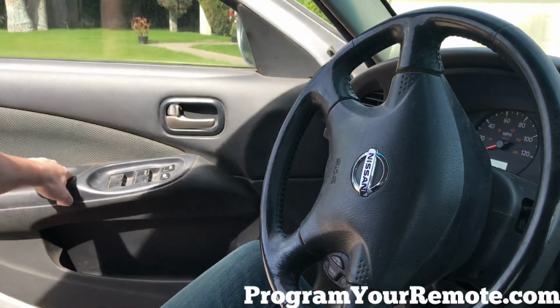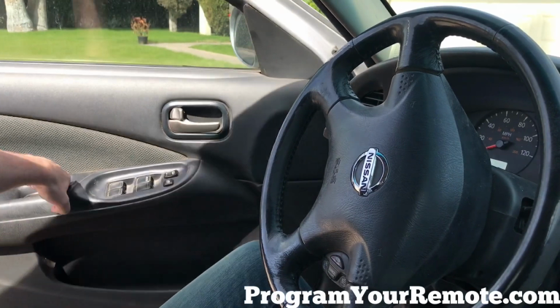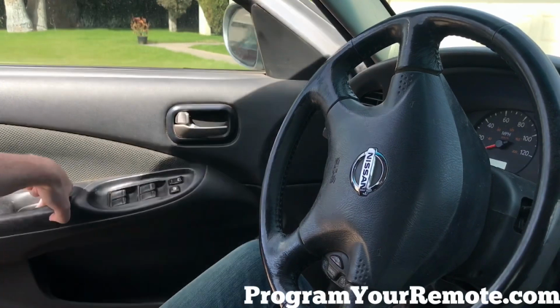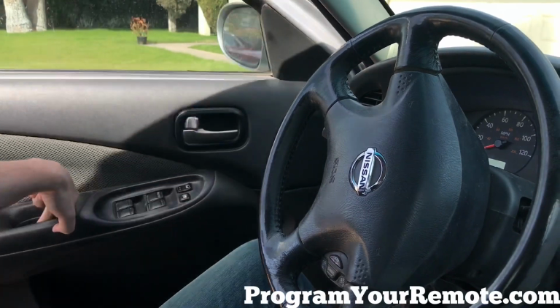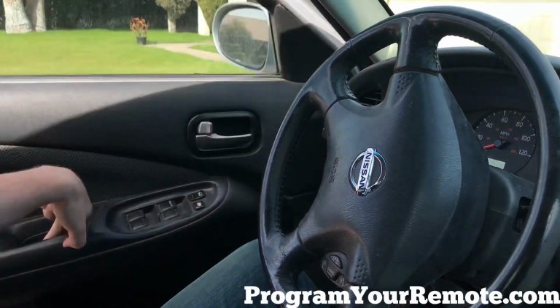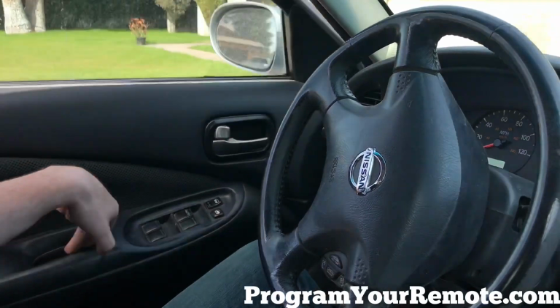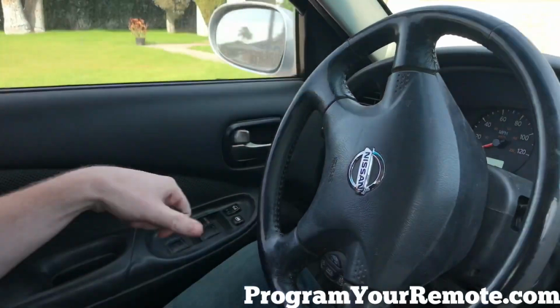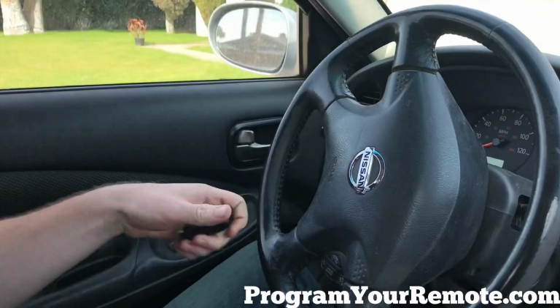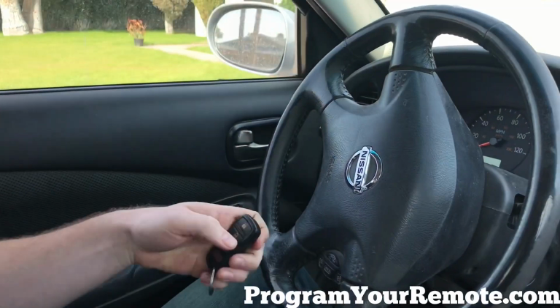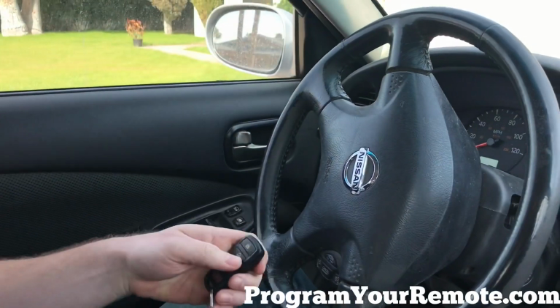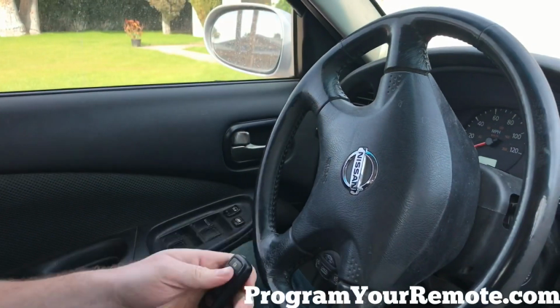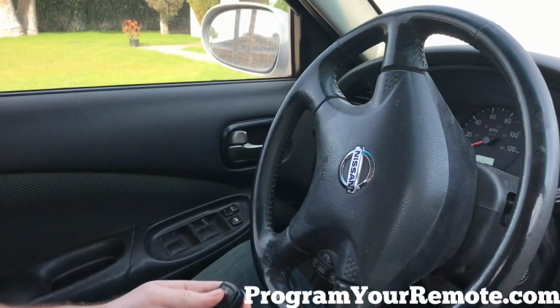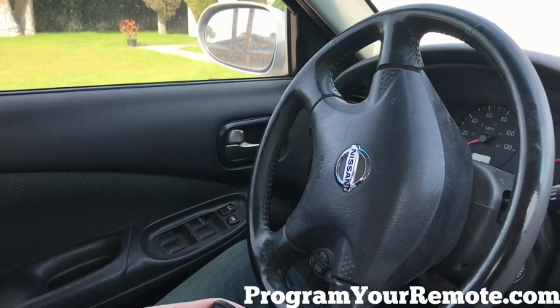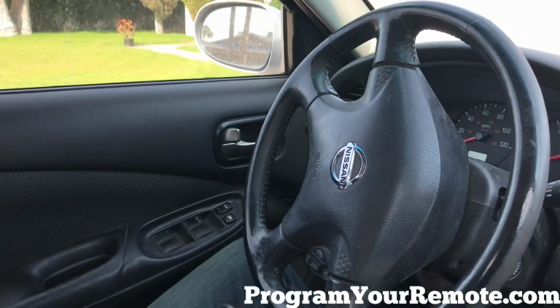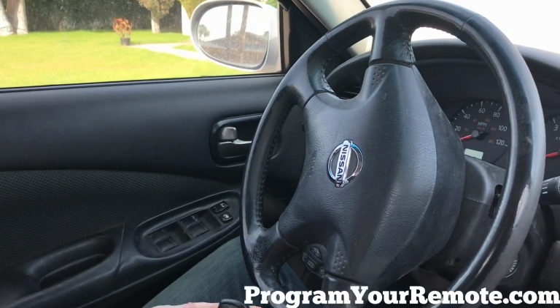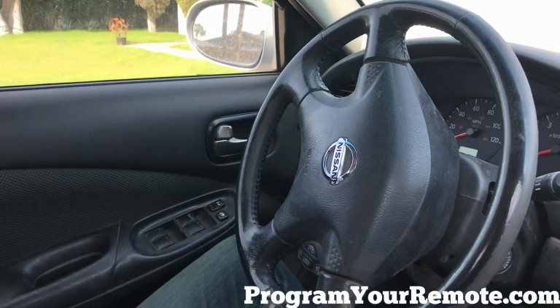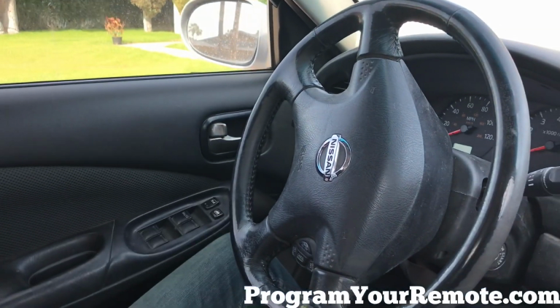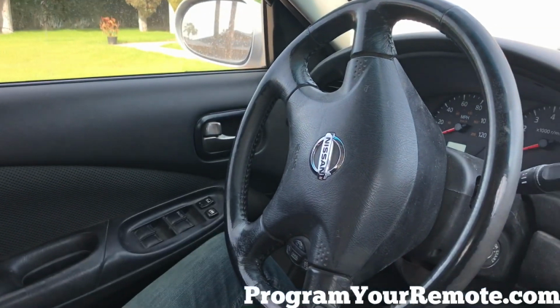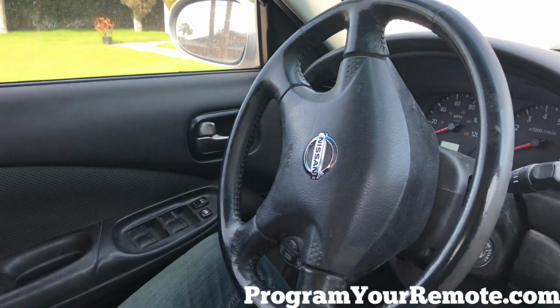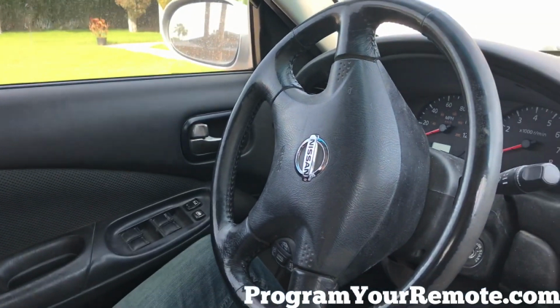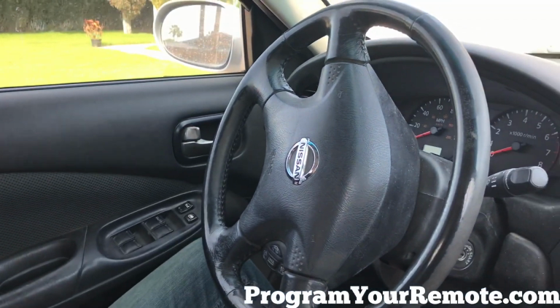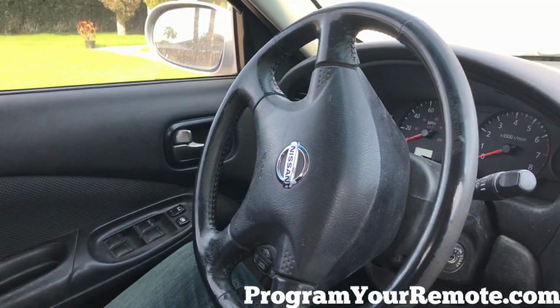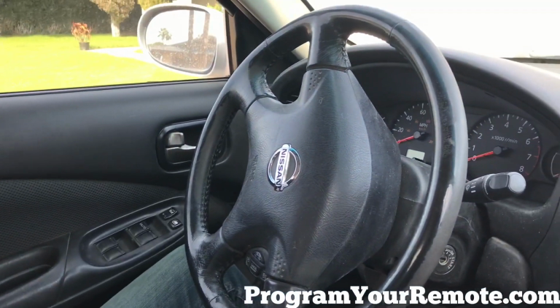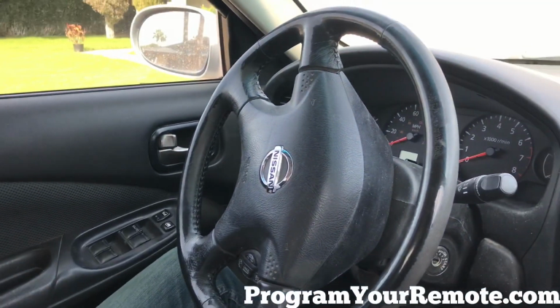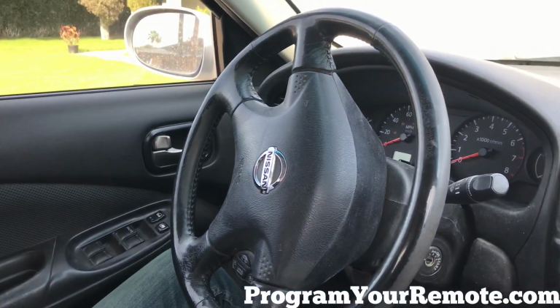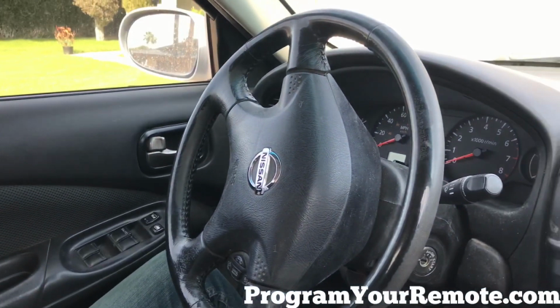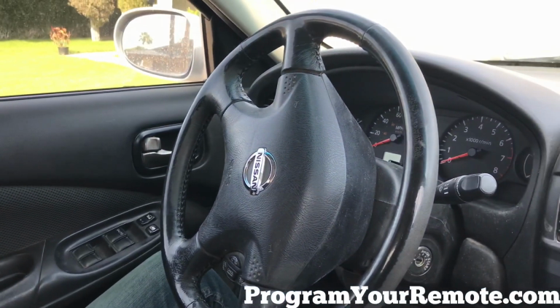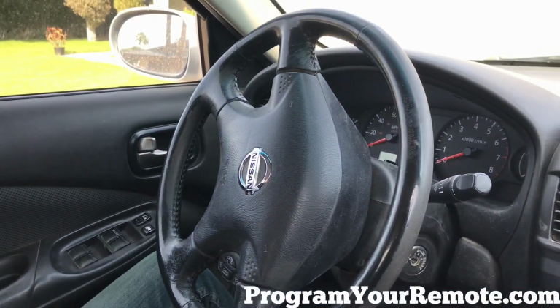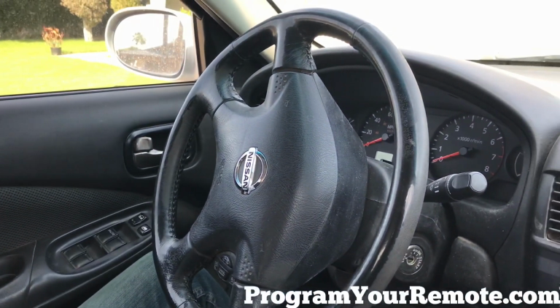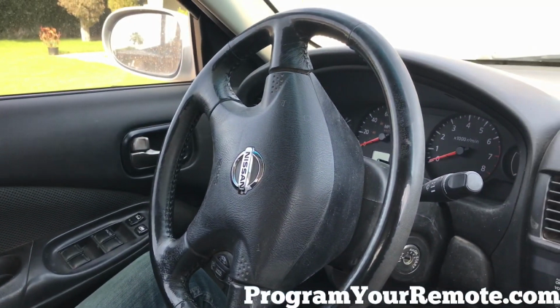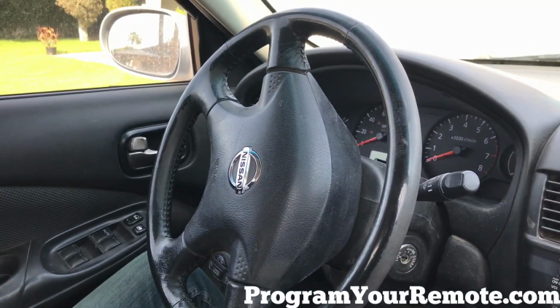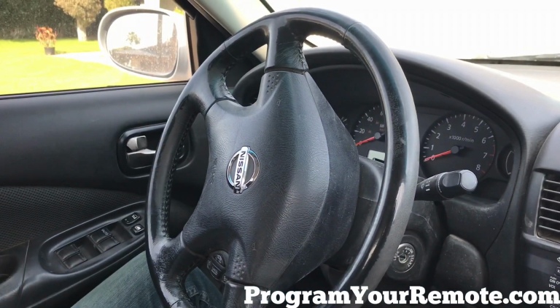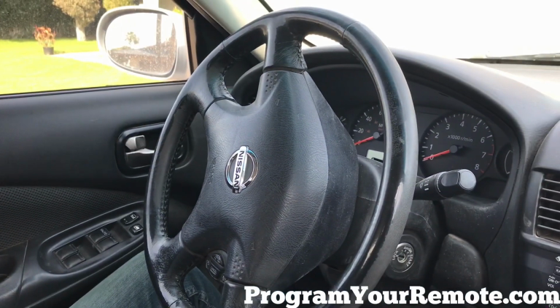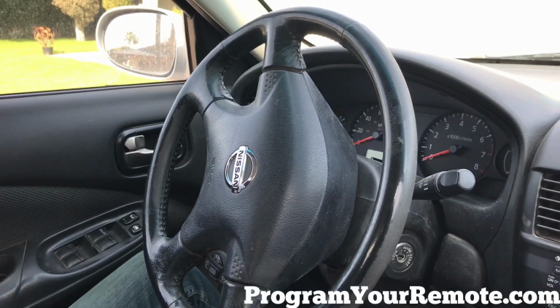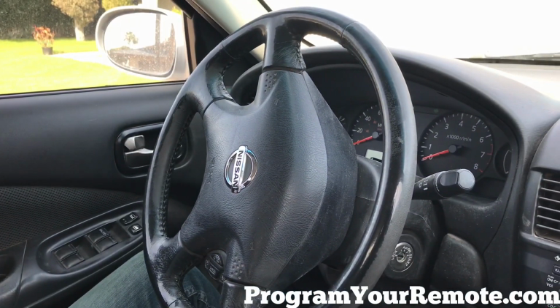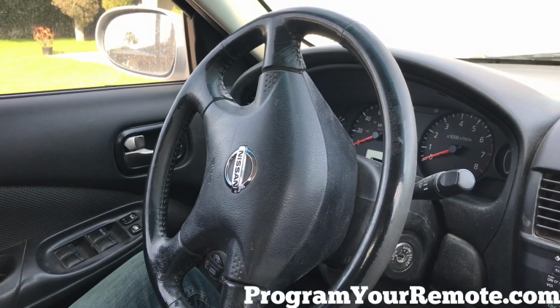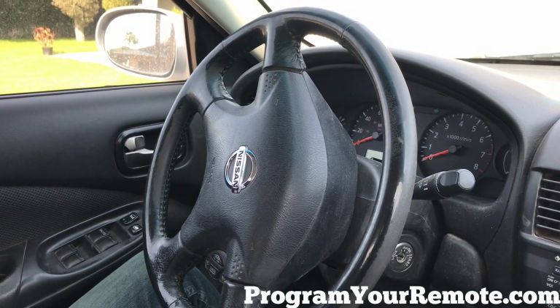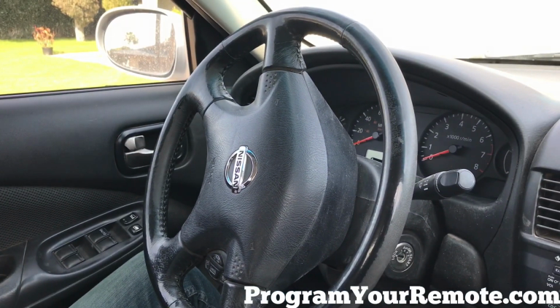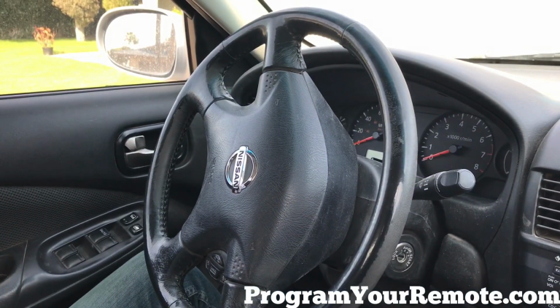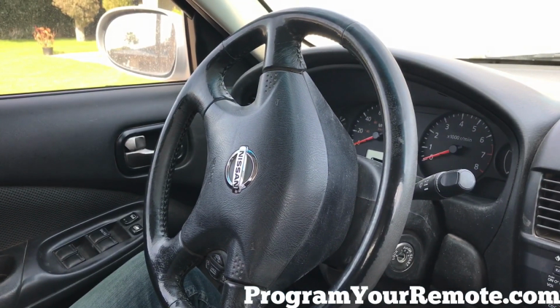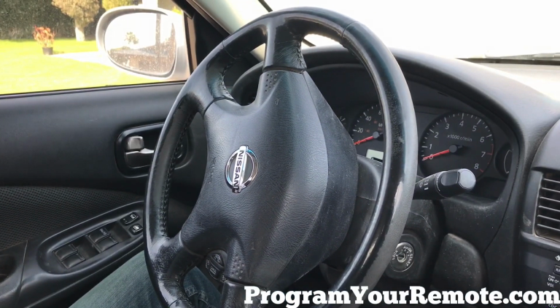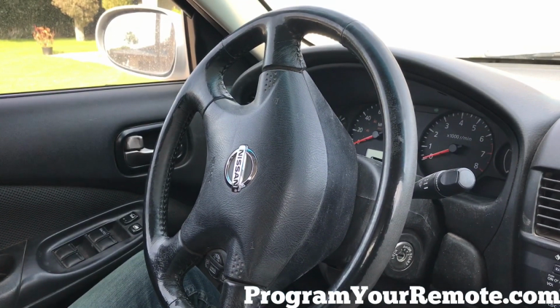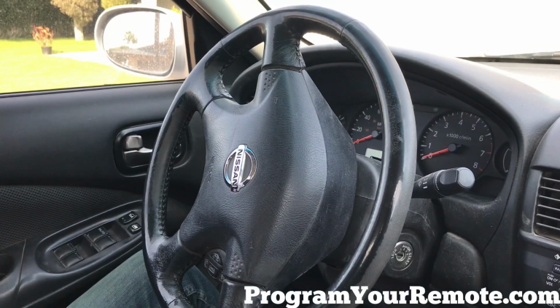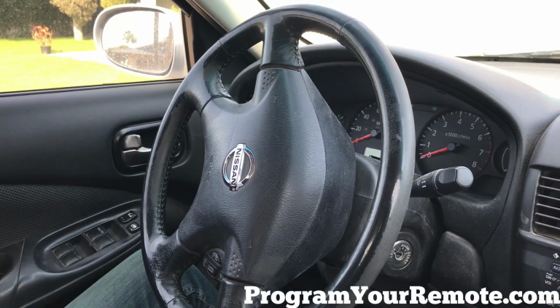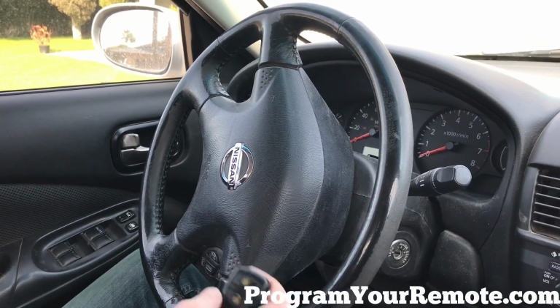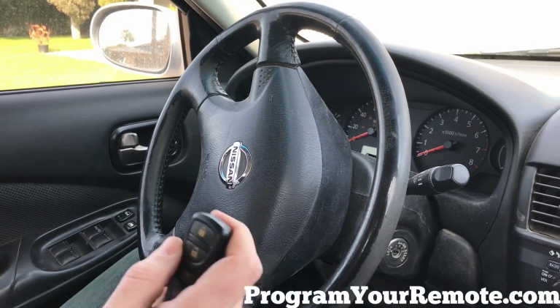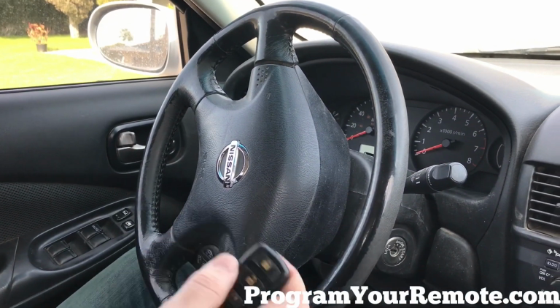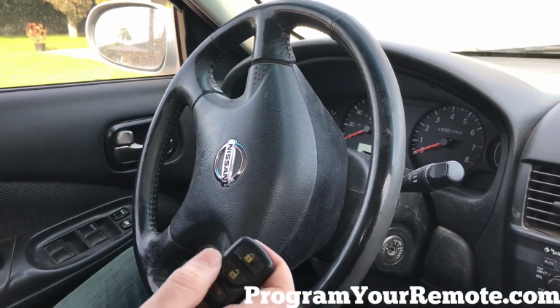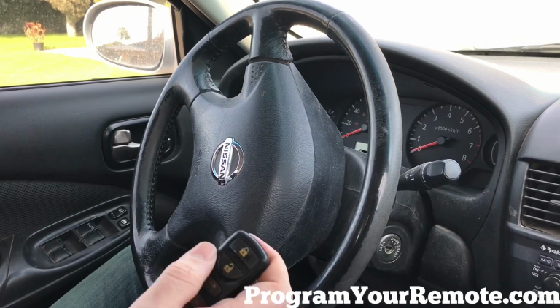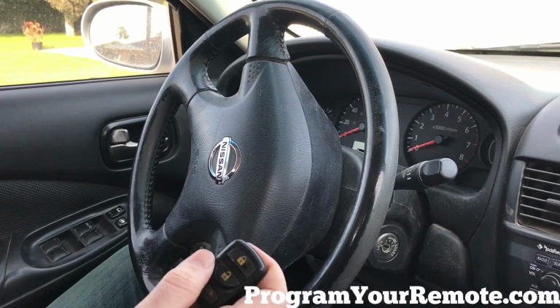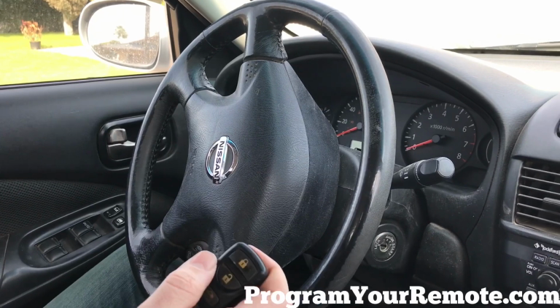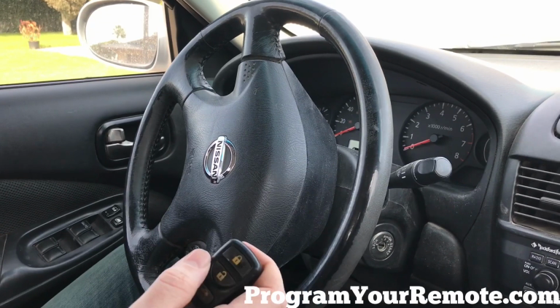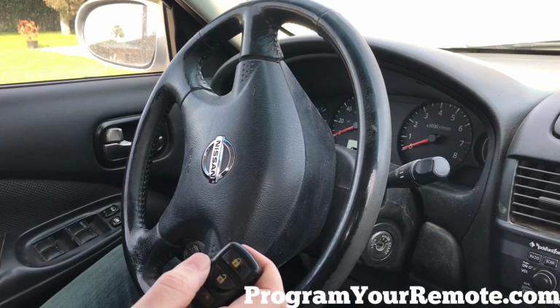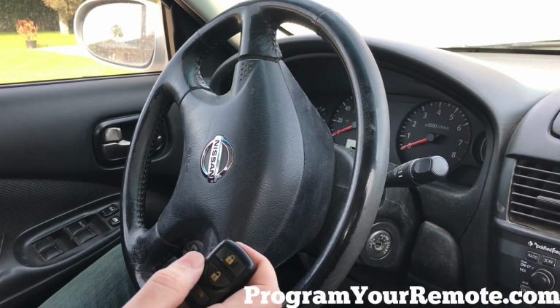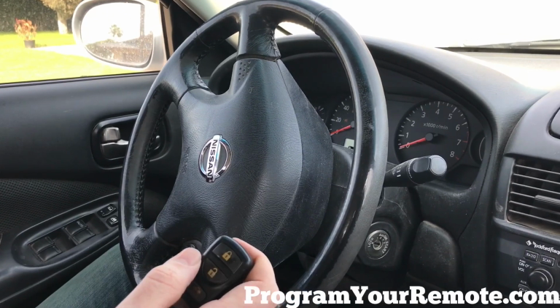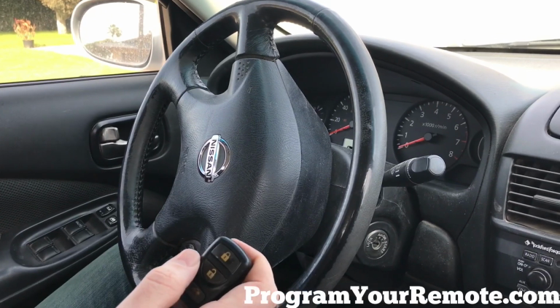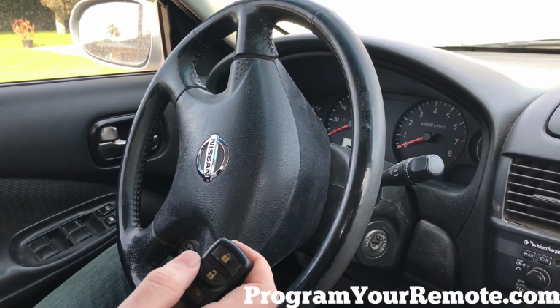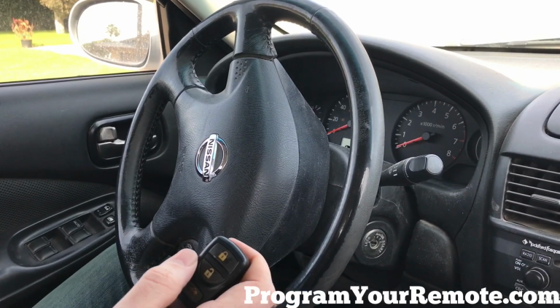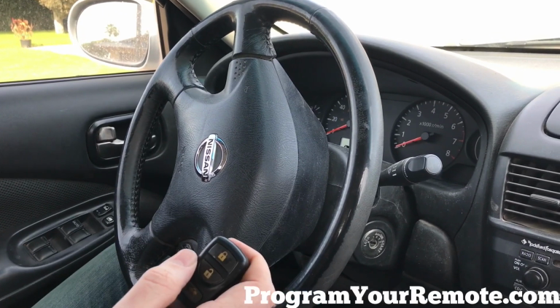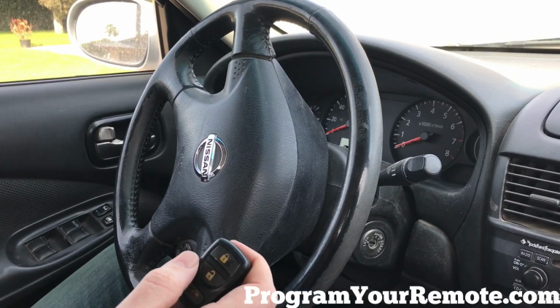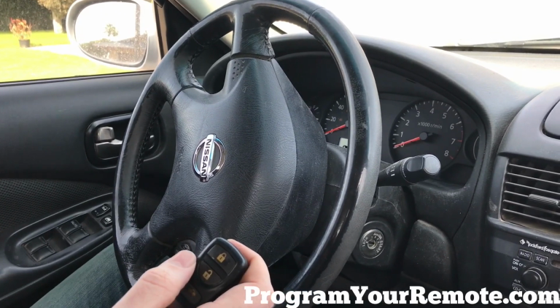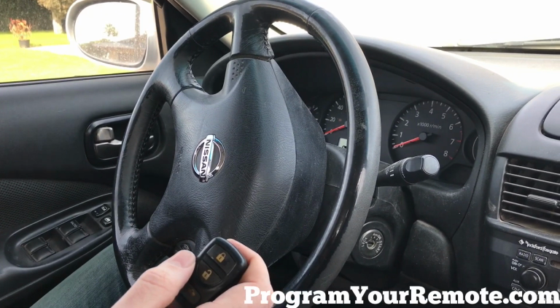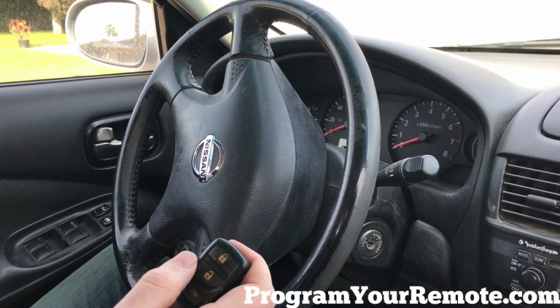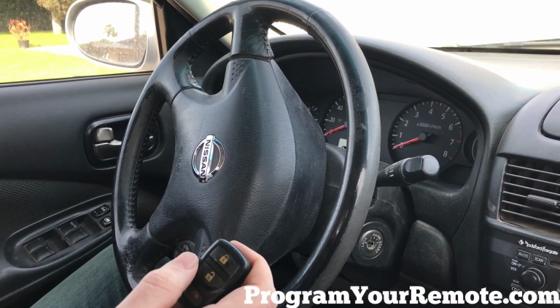Now let's test our remote. That's a working remote, thanks for watching everyone.